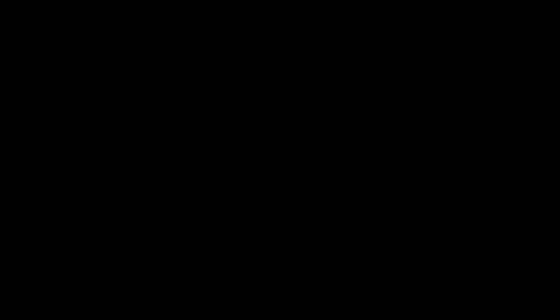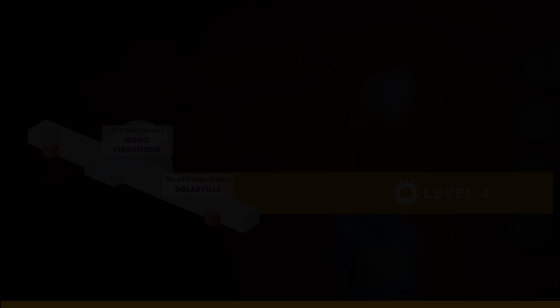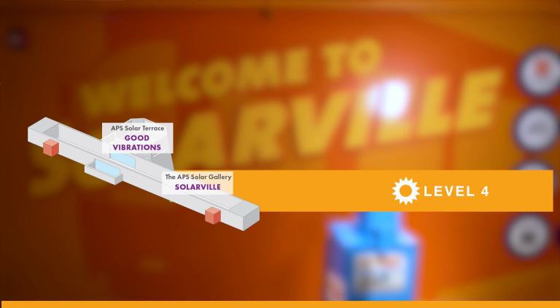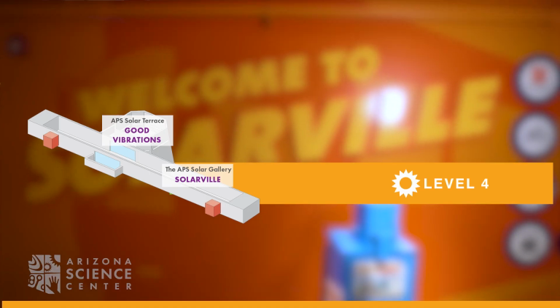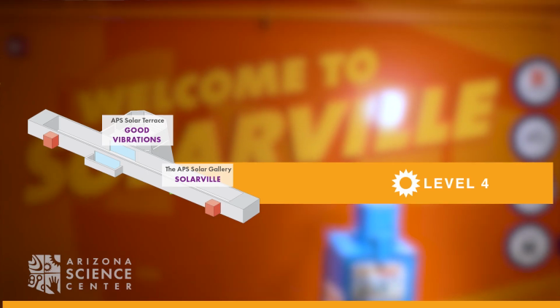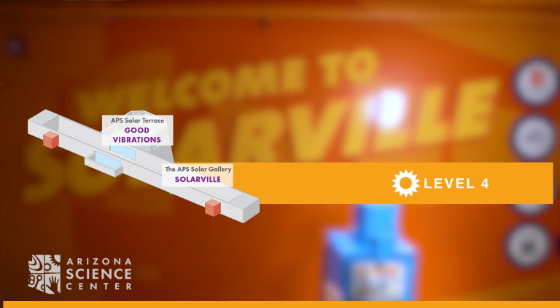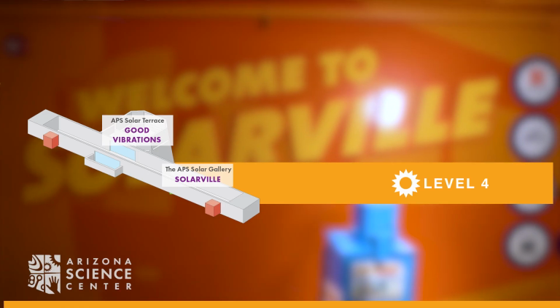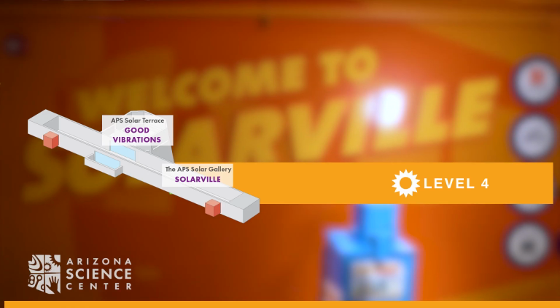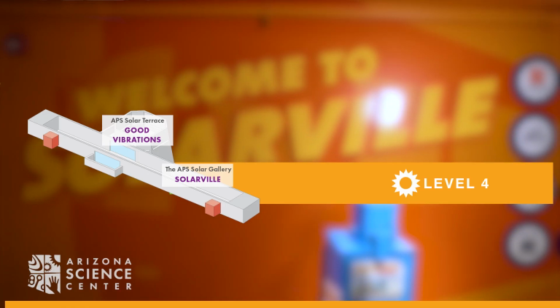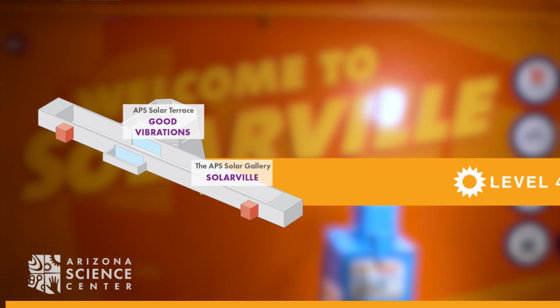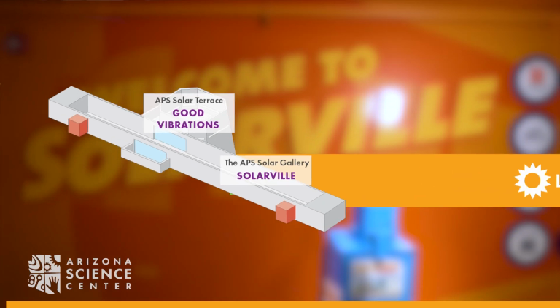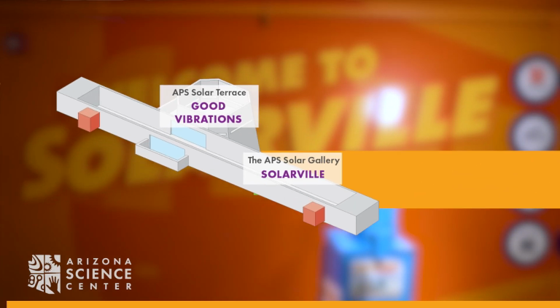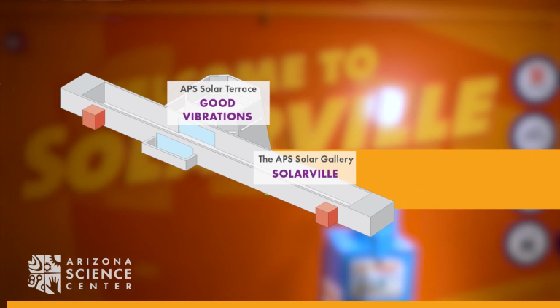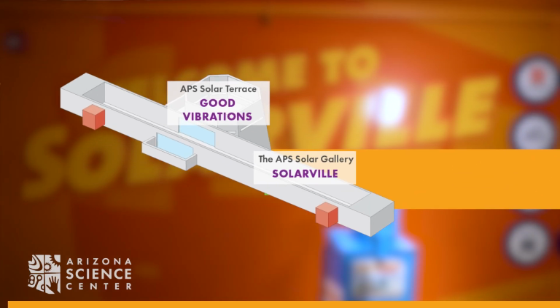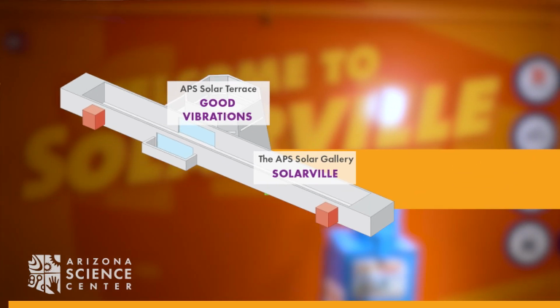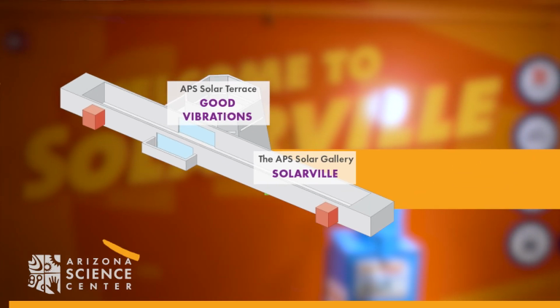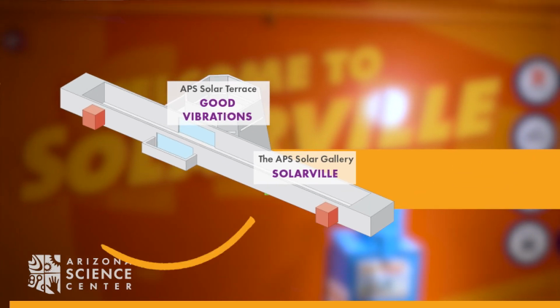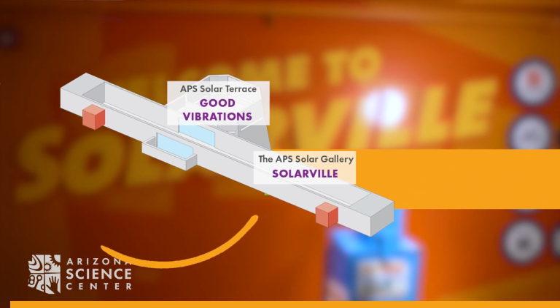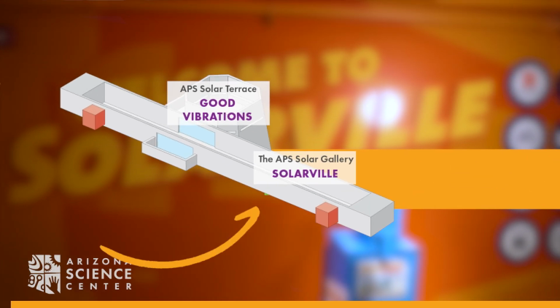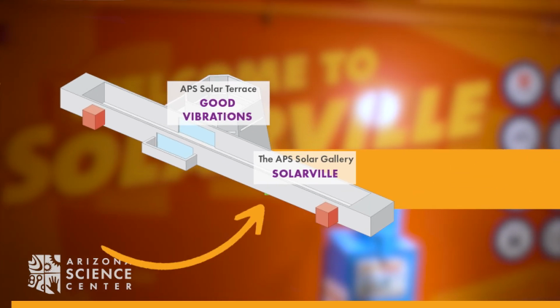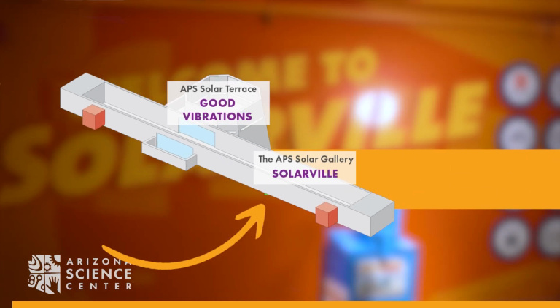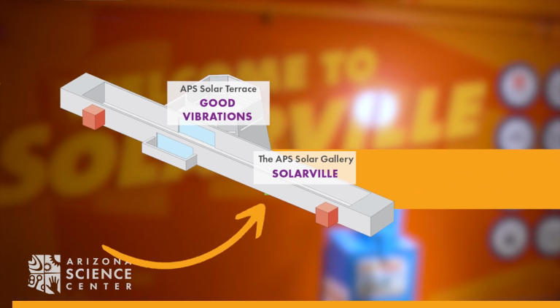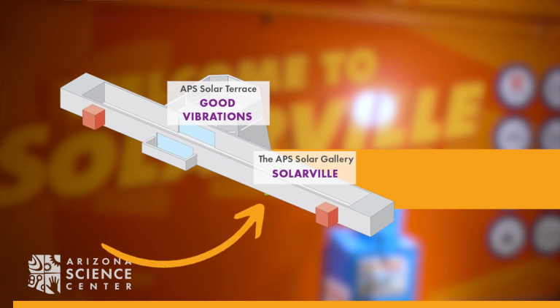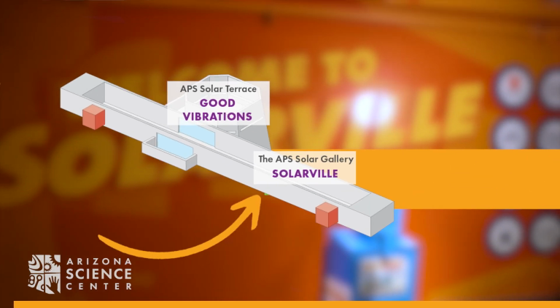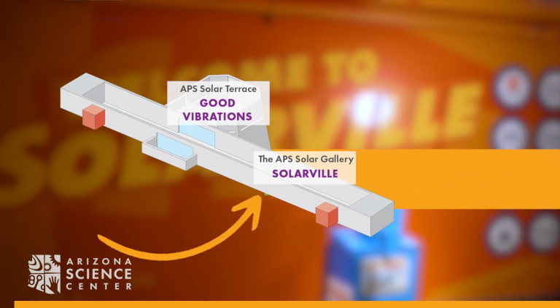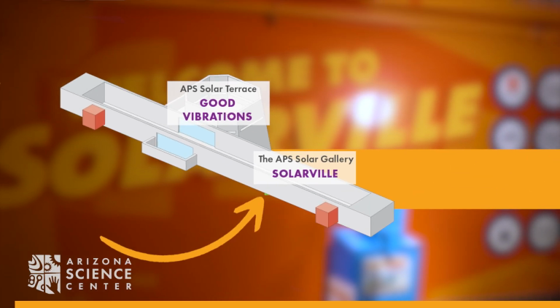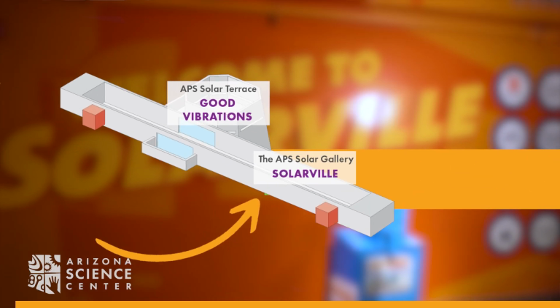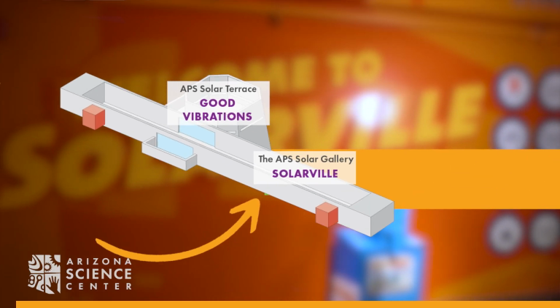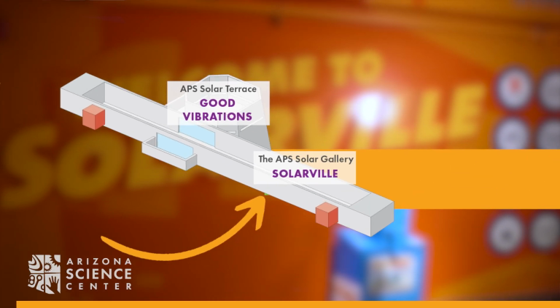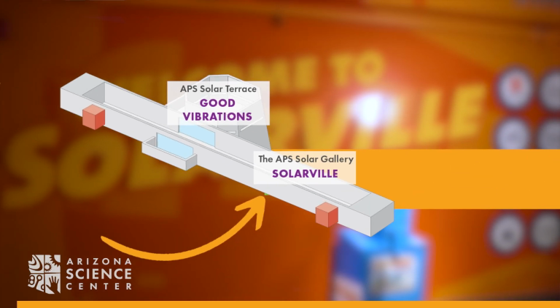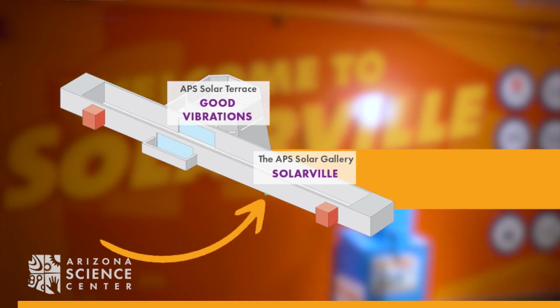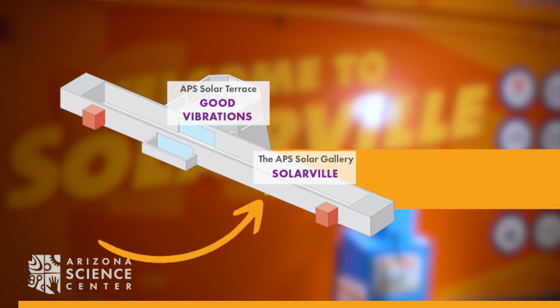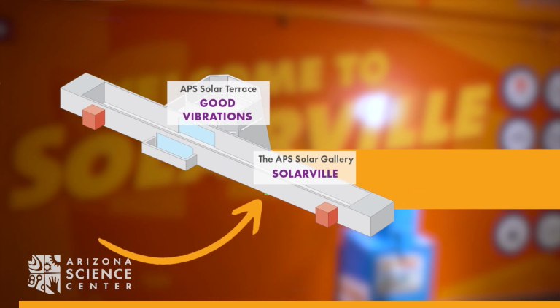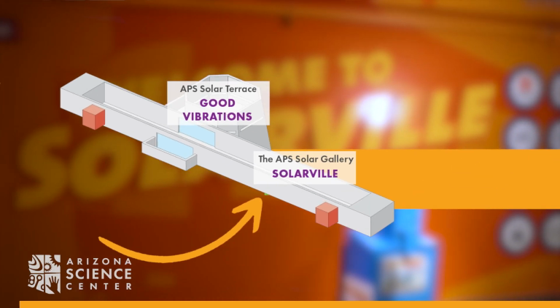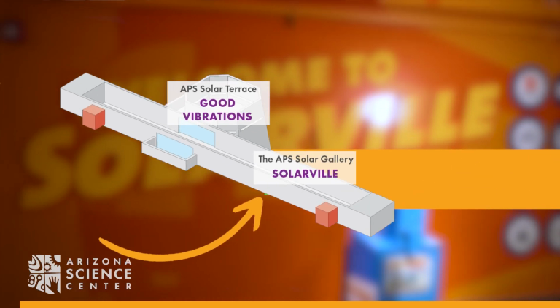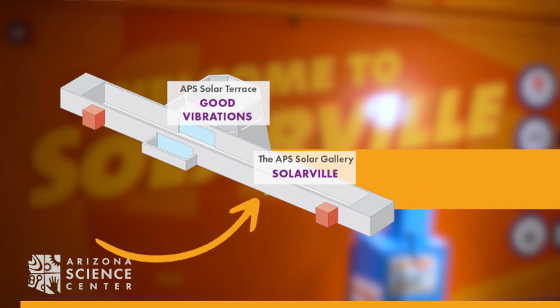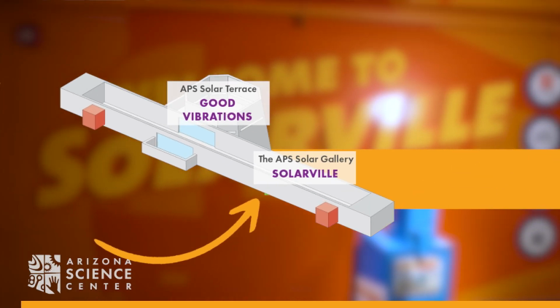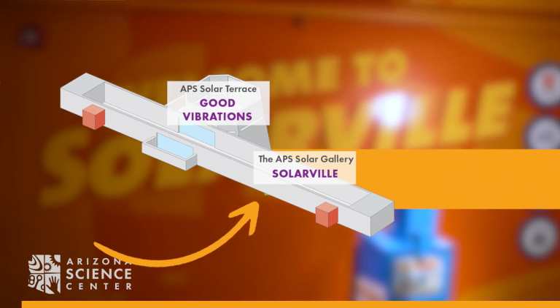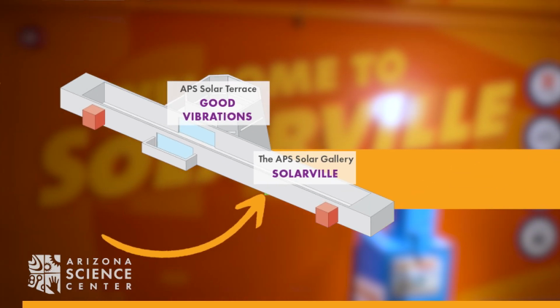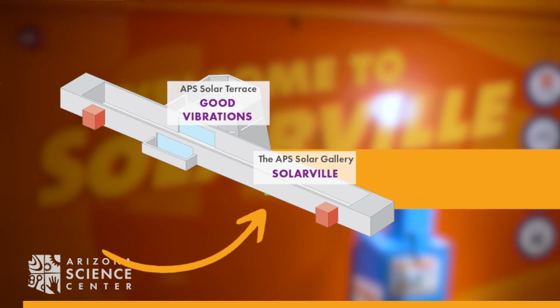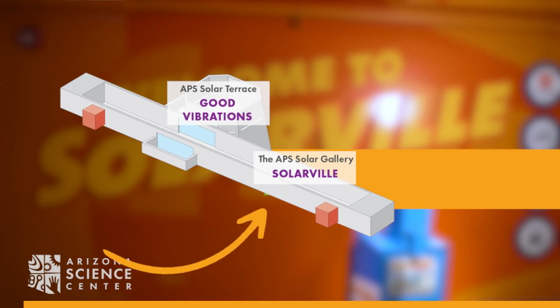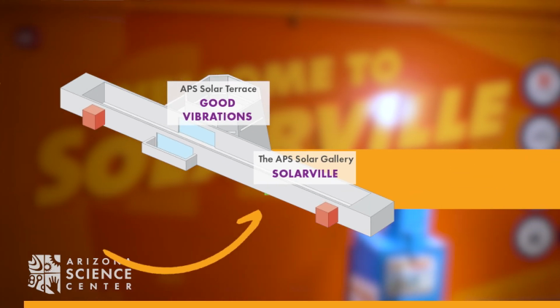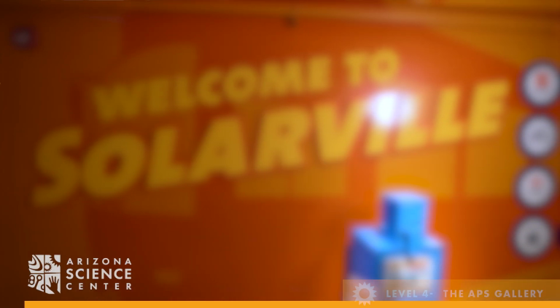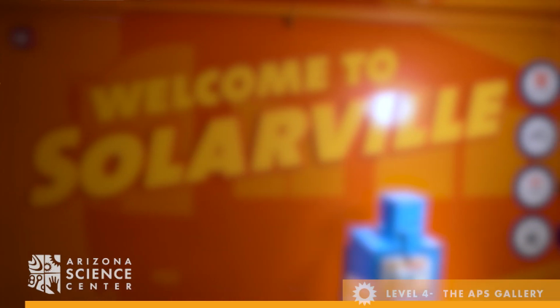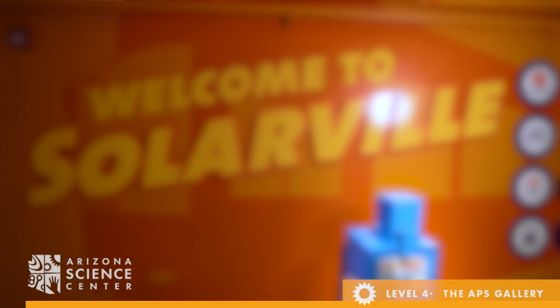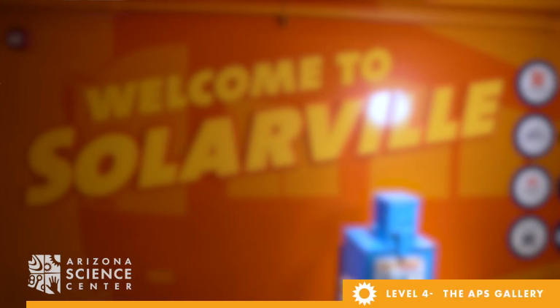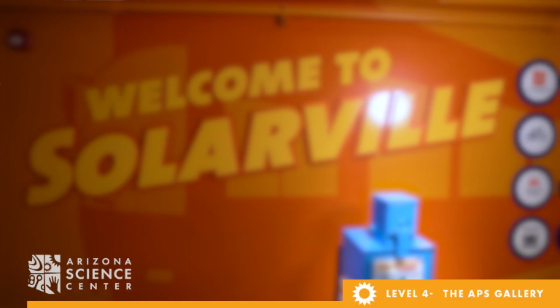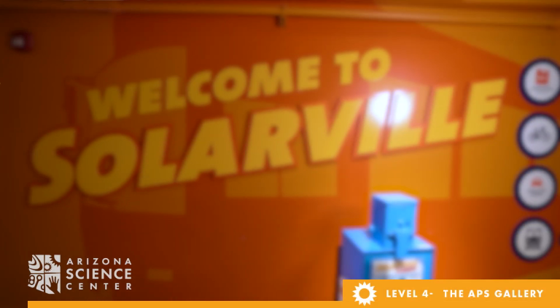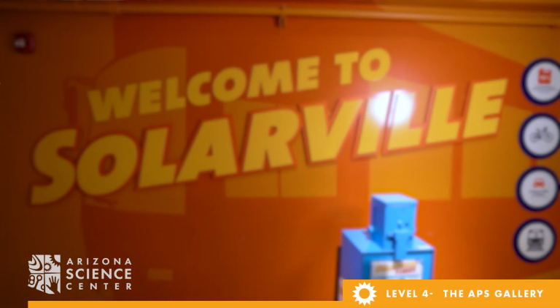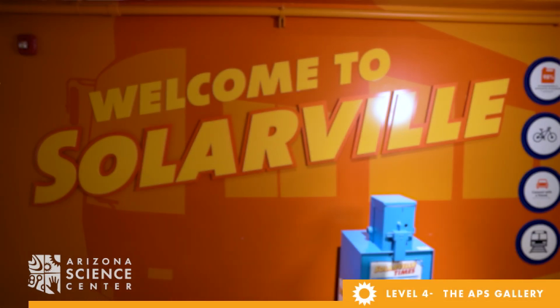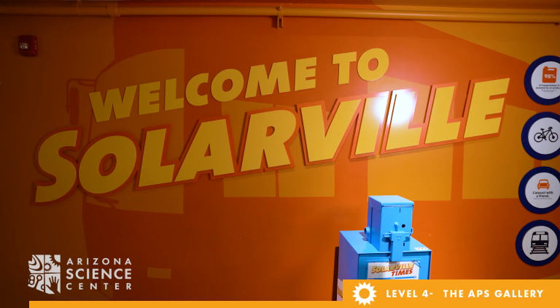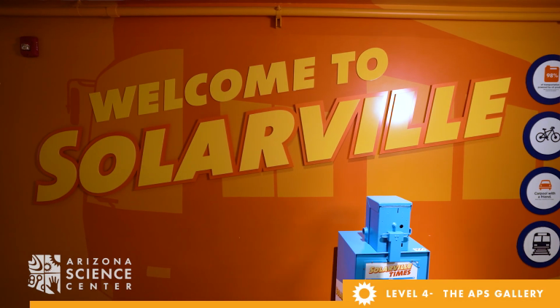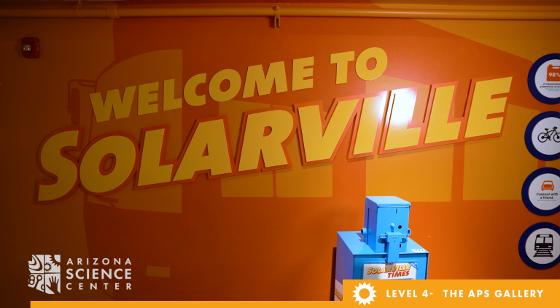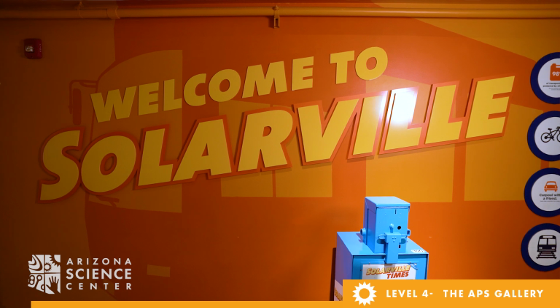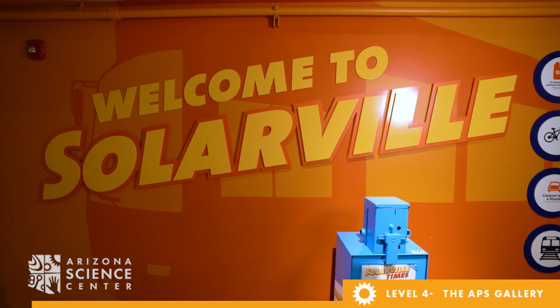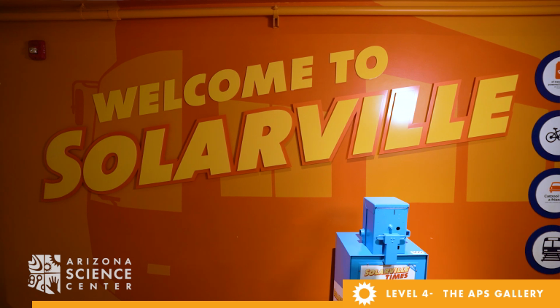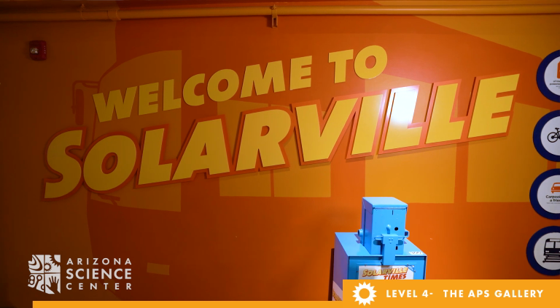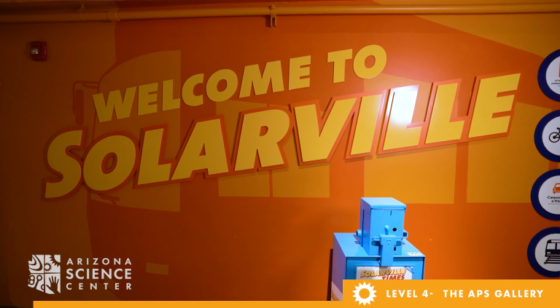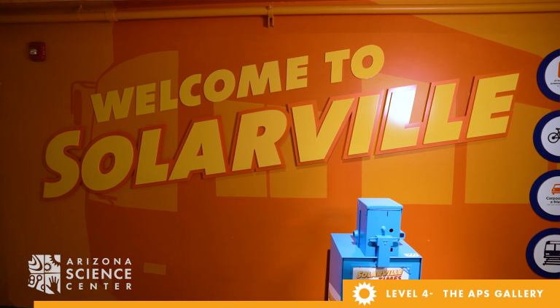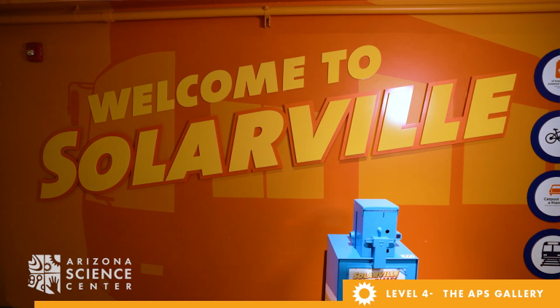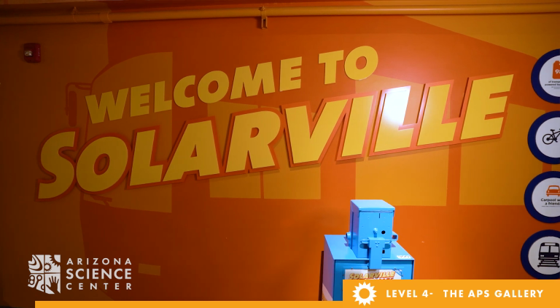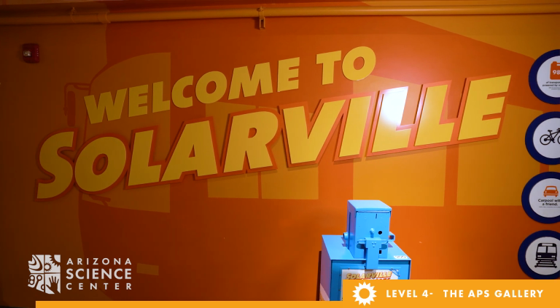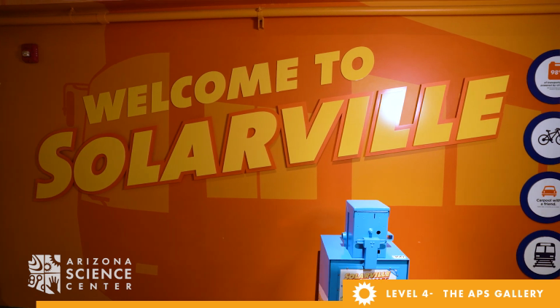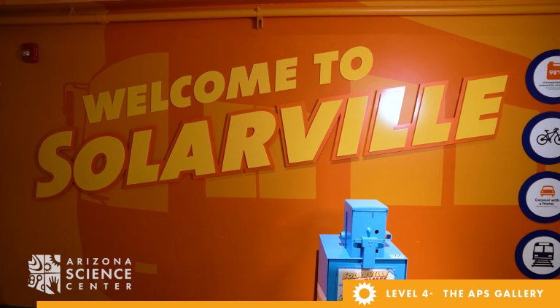Welcome to Solerville, located on Level 4 in the APS Solar Galleries. Let's board the Solar Light Rail Station to begin your journey.